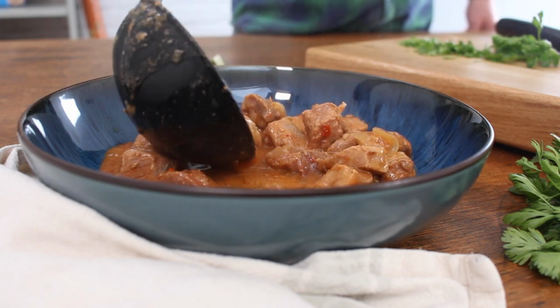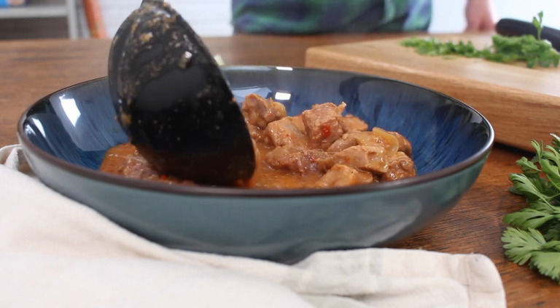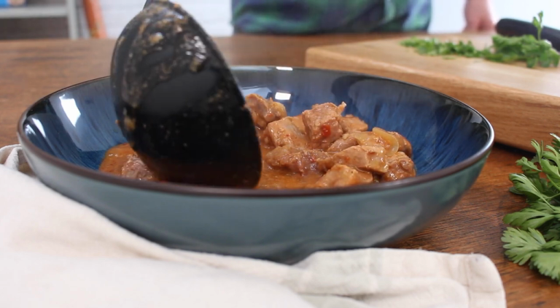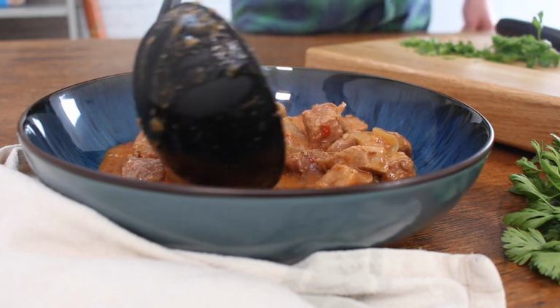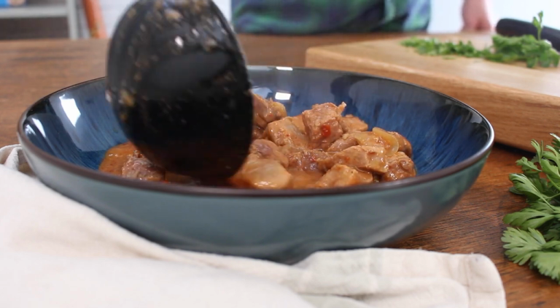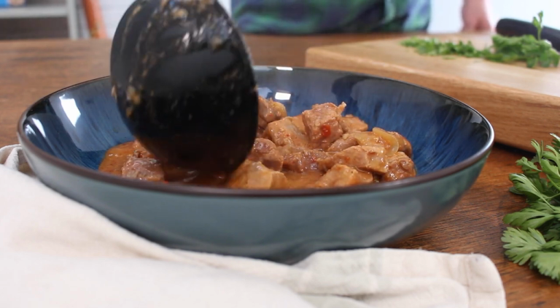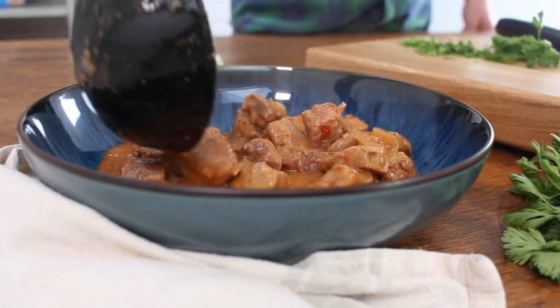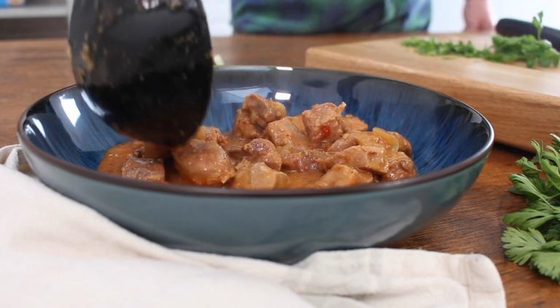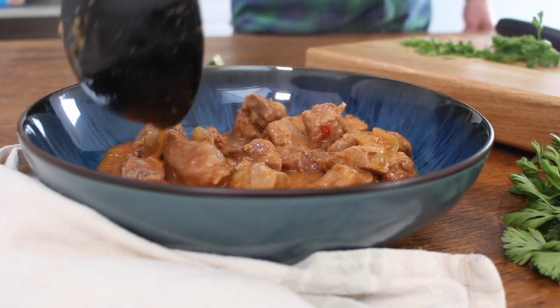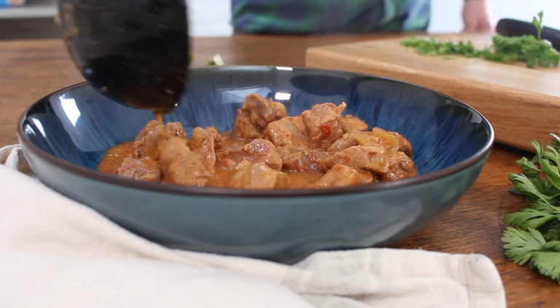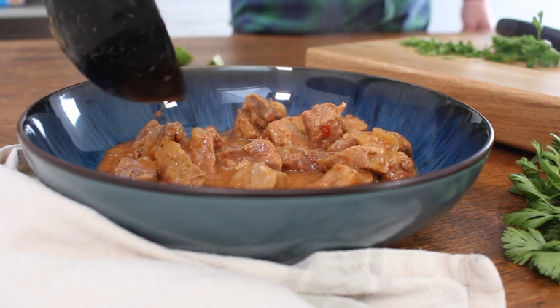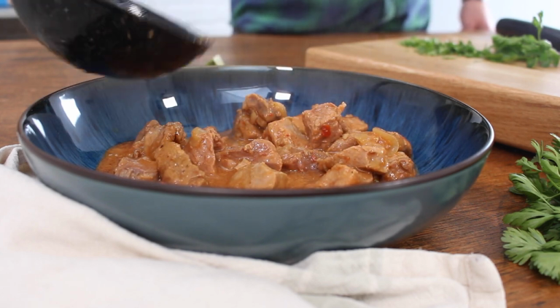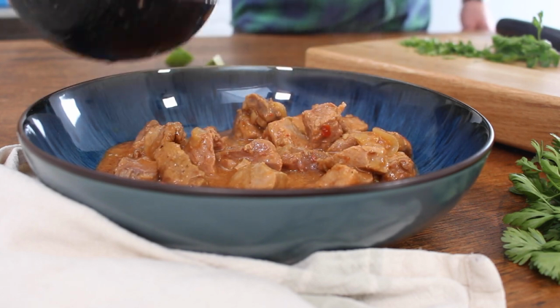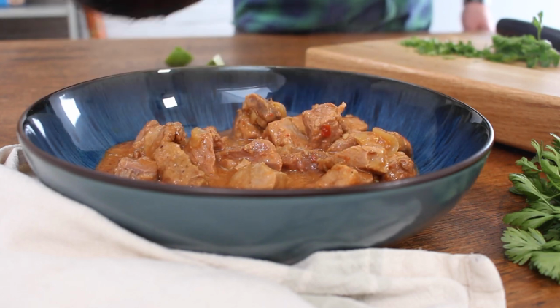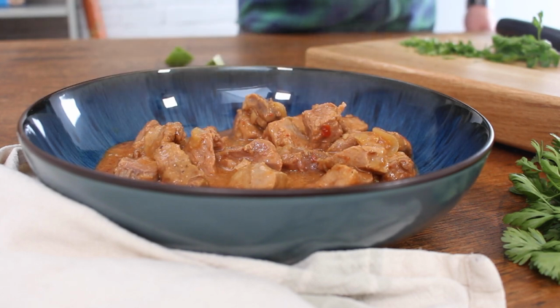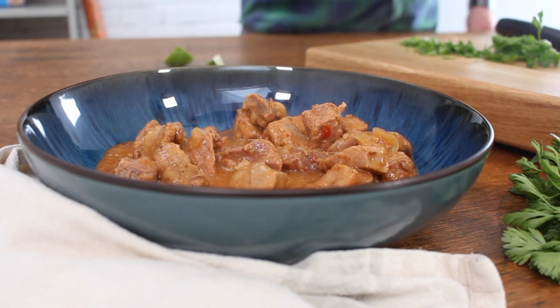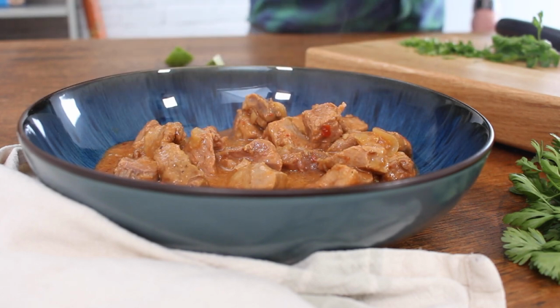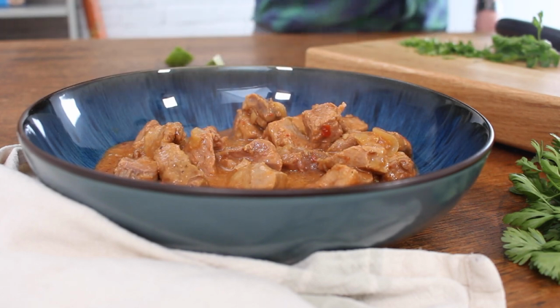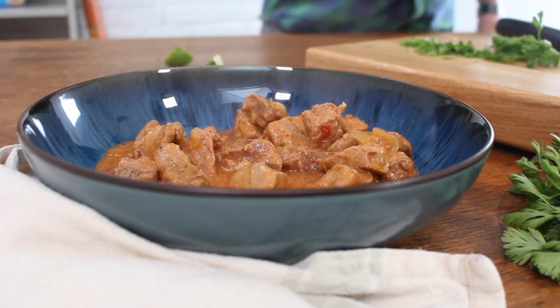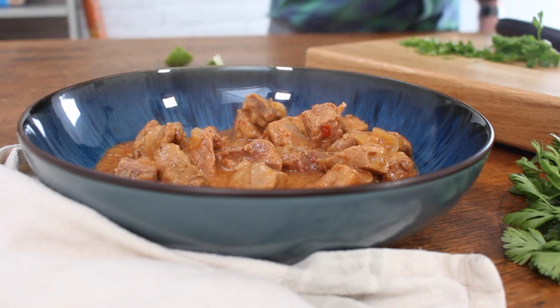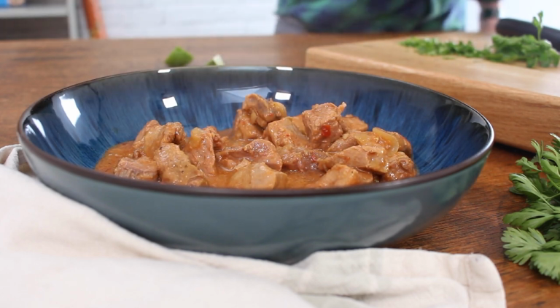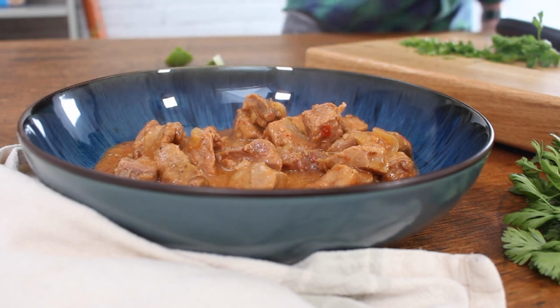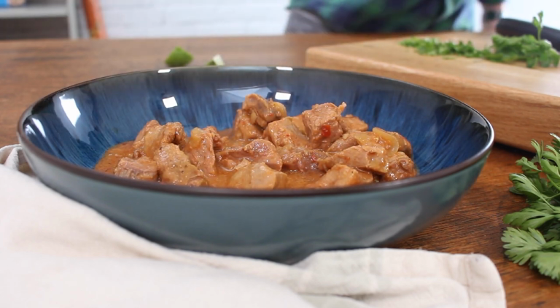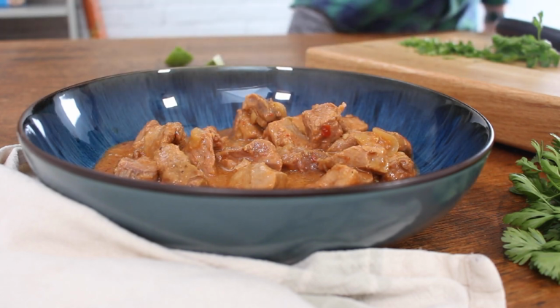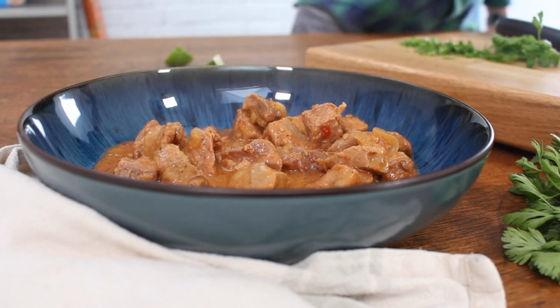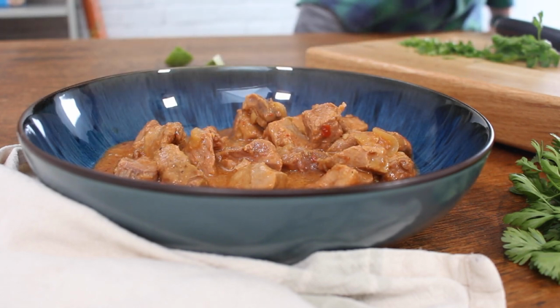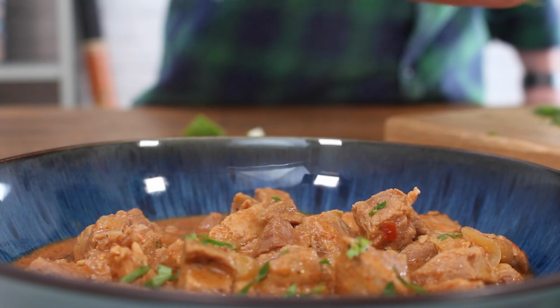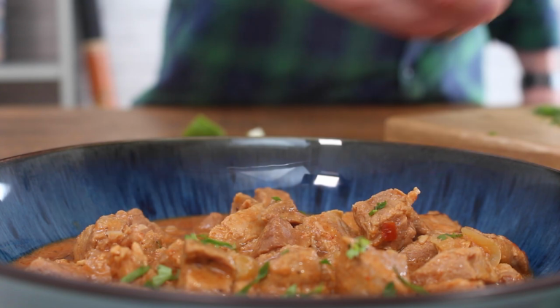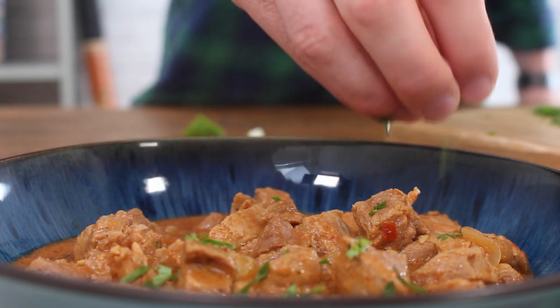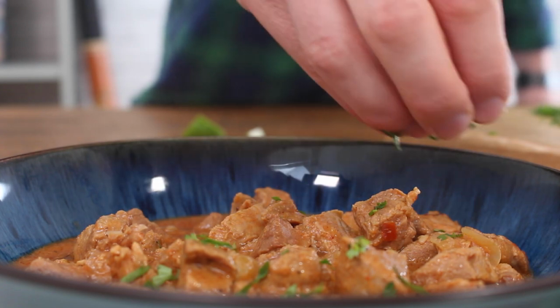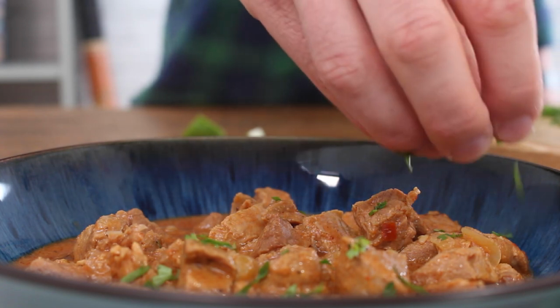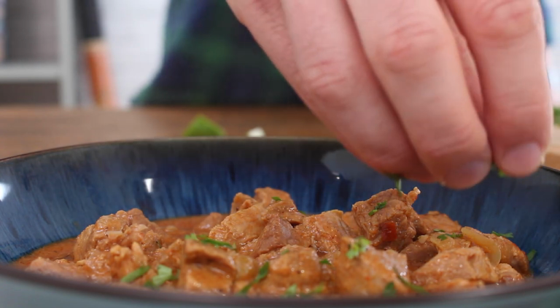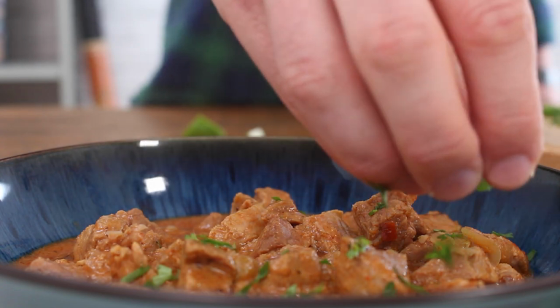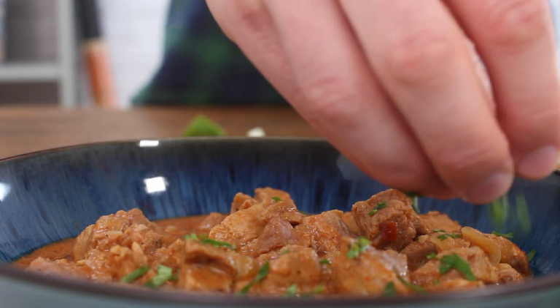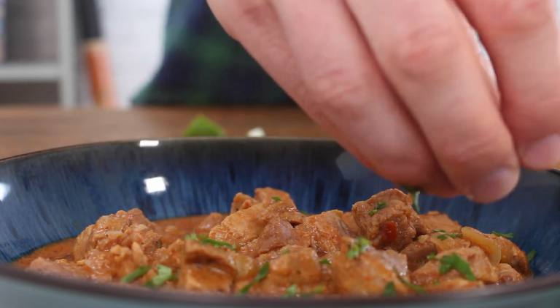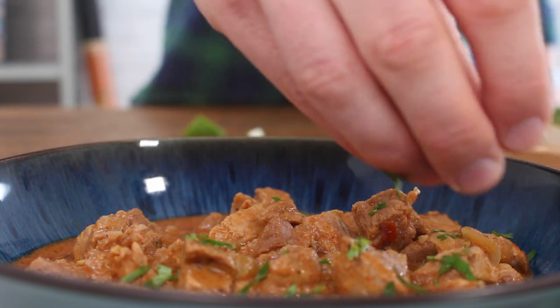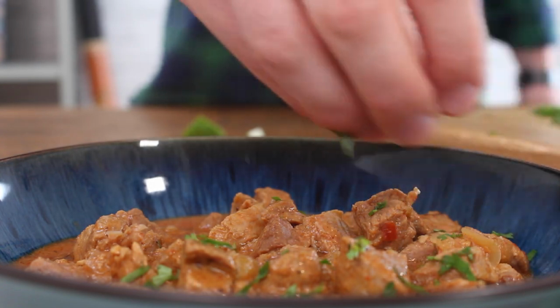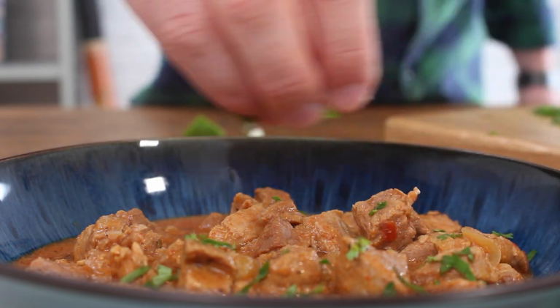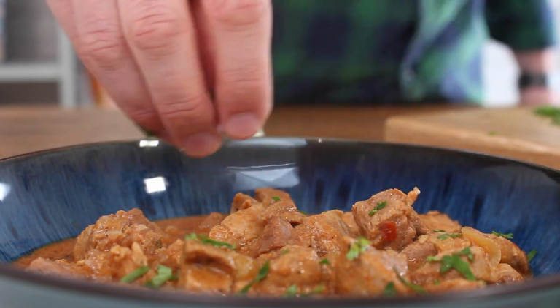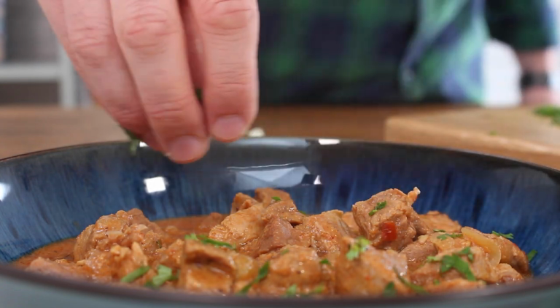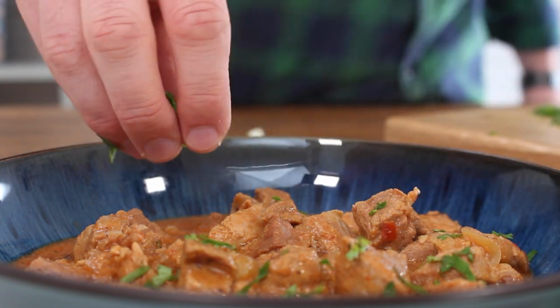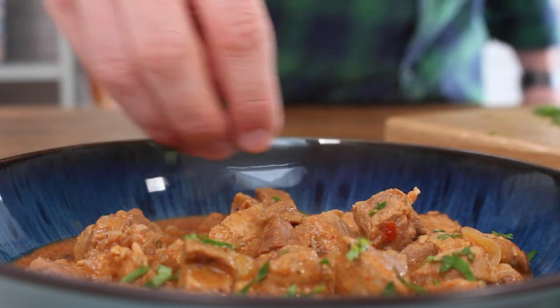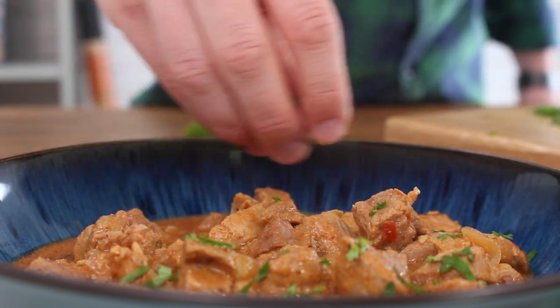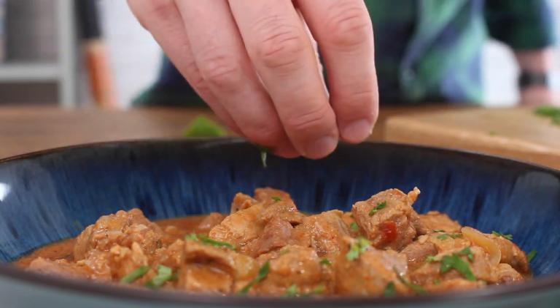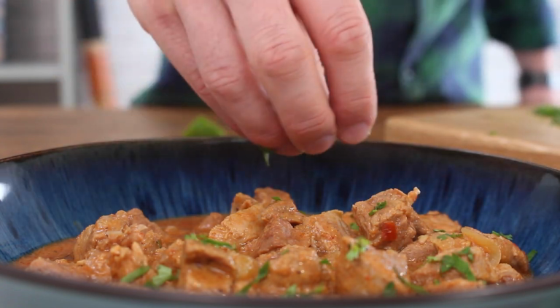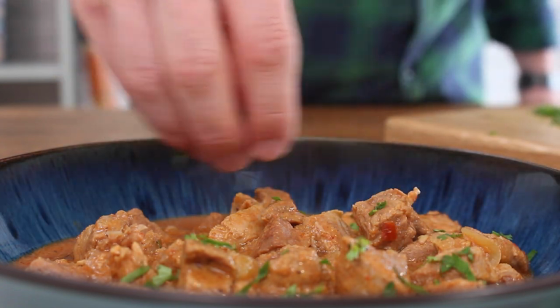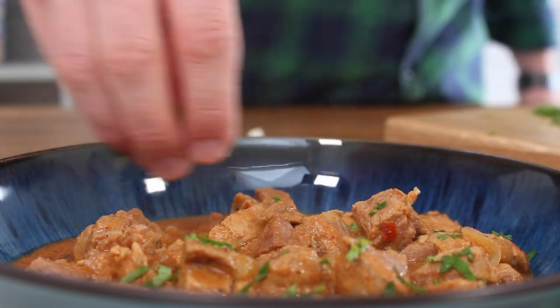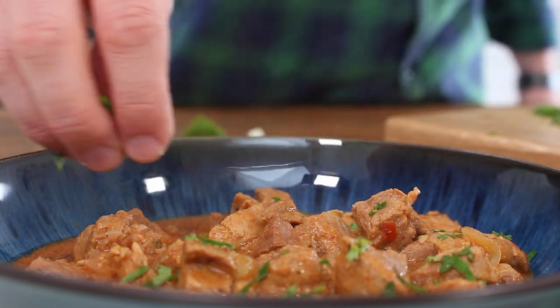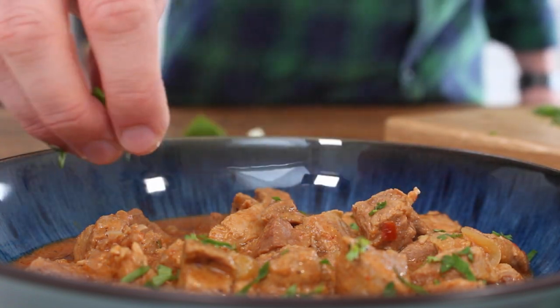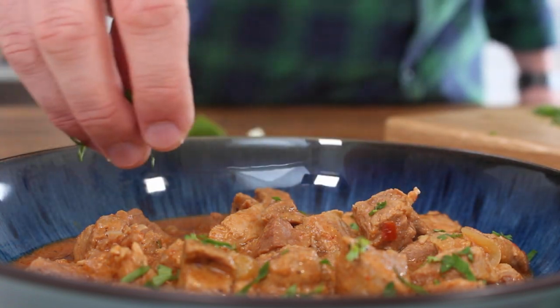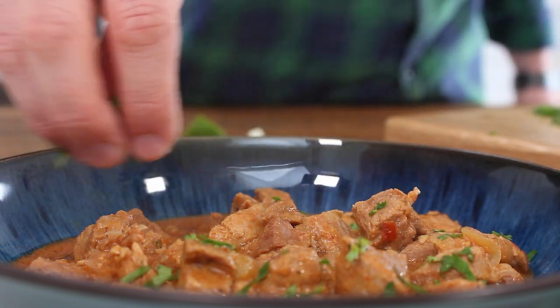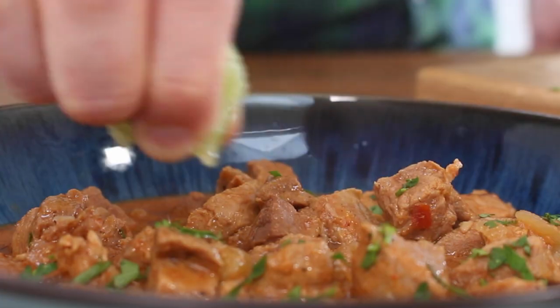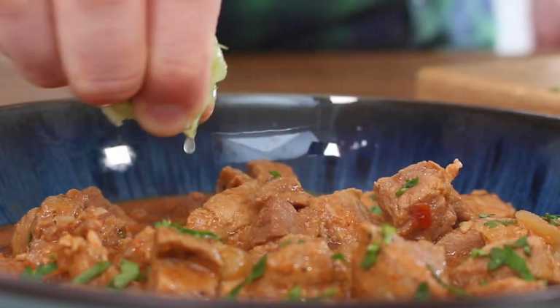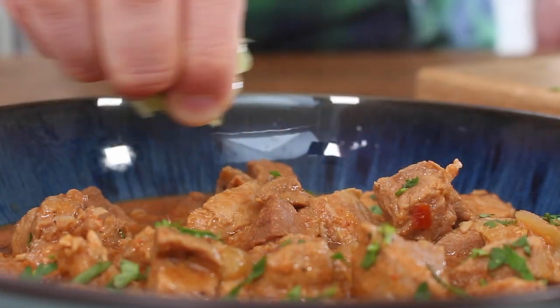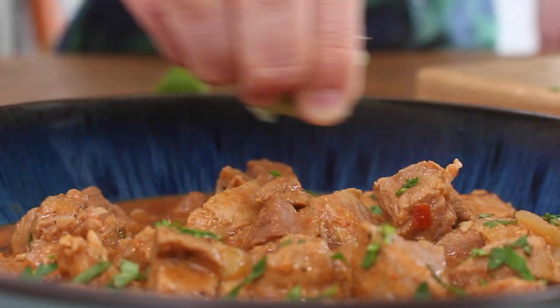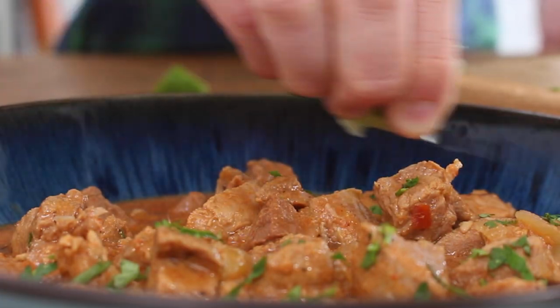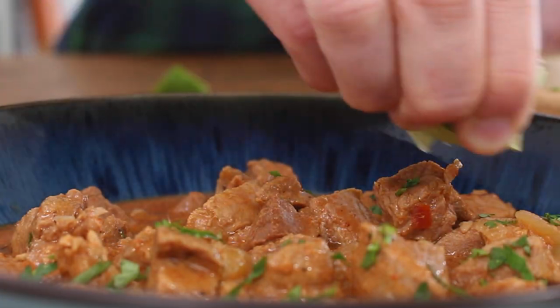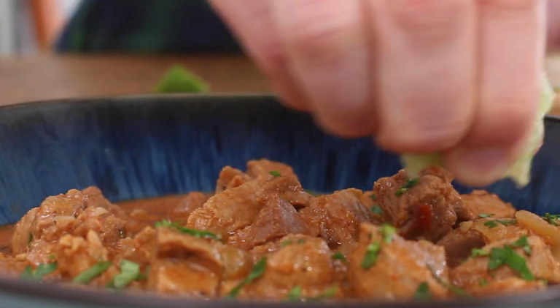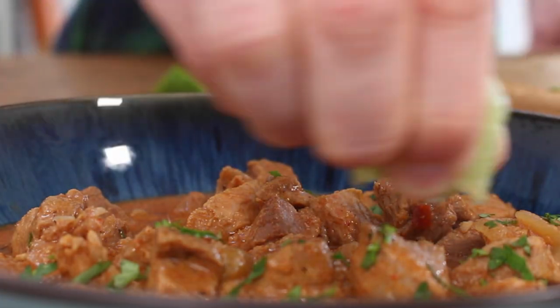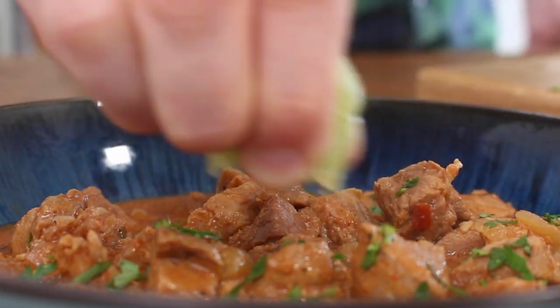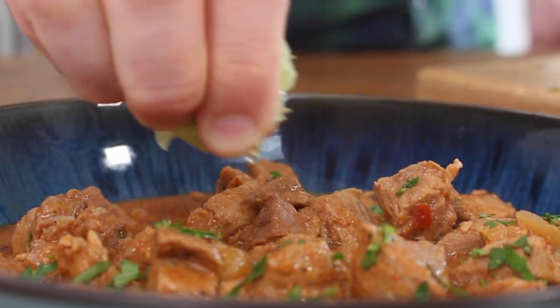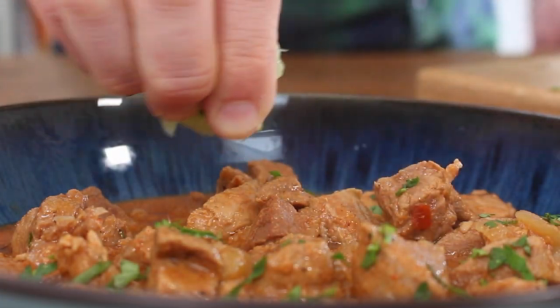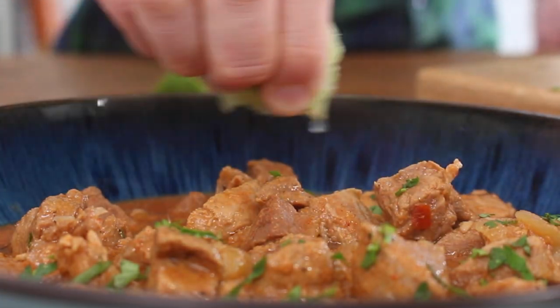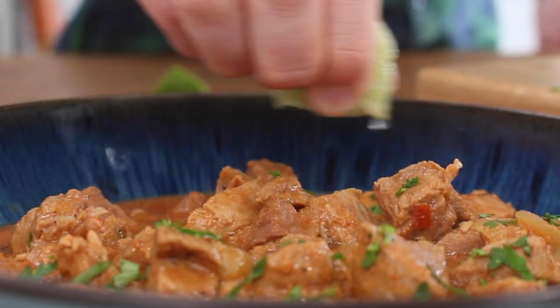Then you're going to plate it up. This recipe goes really well with rice, garnished with some chopped coriander and a squeeze of lime.